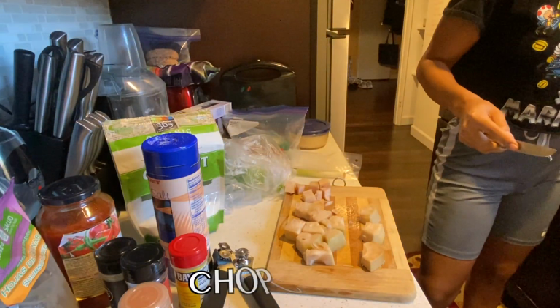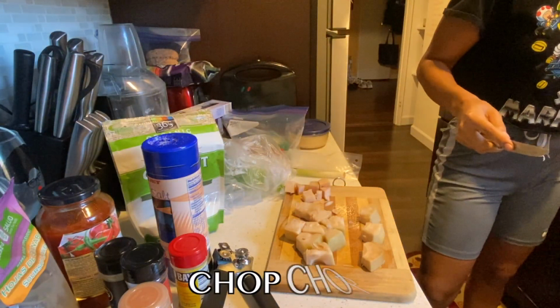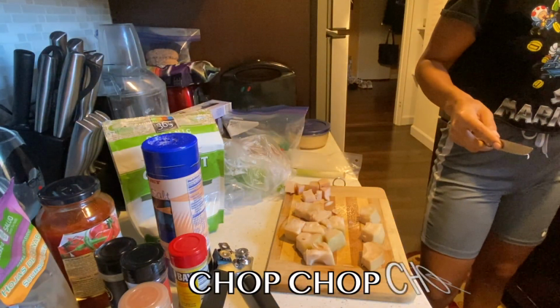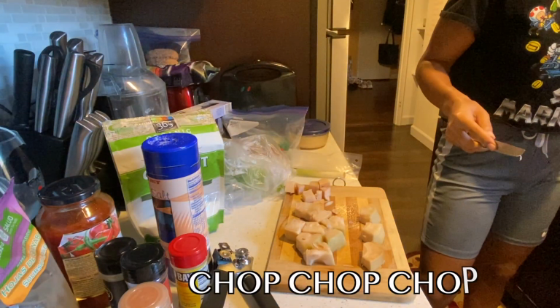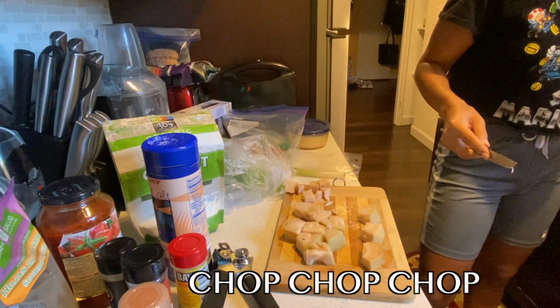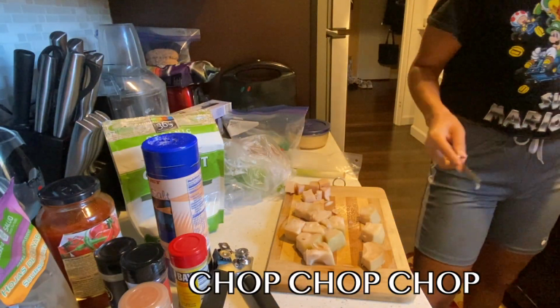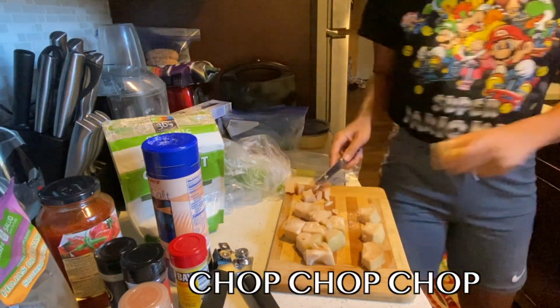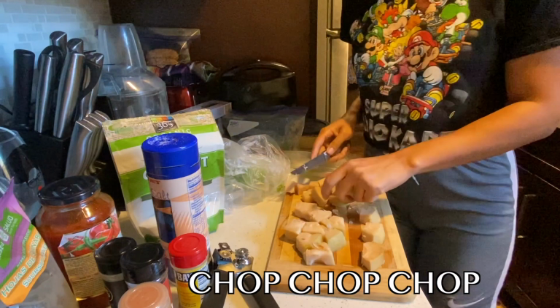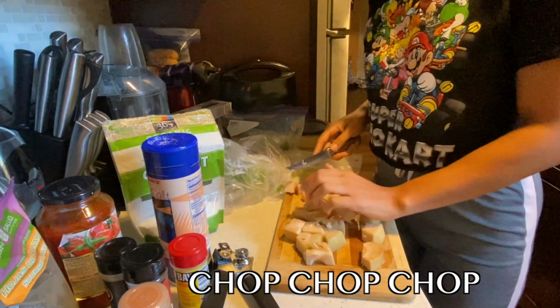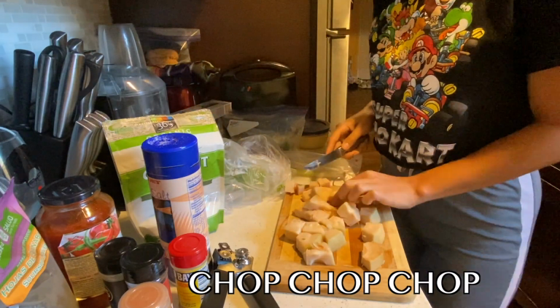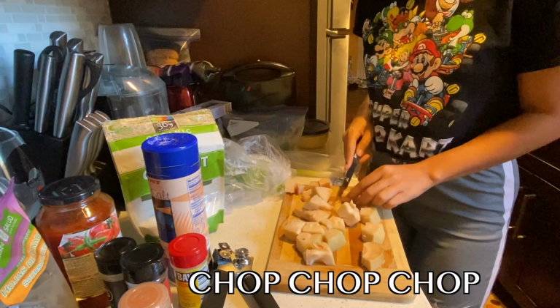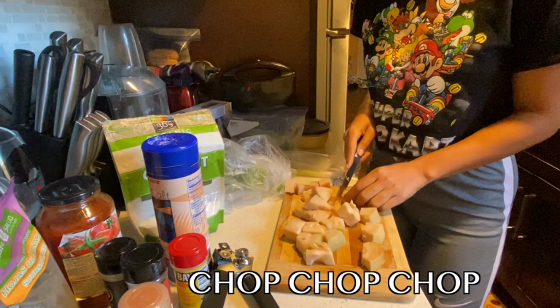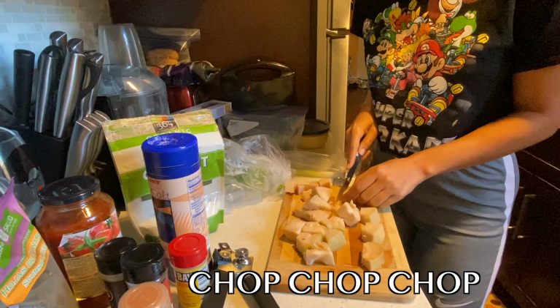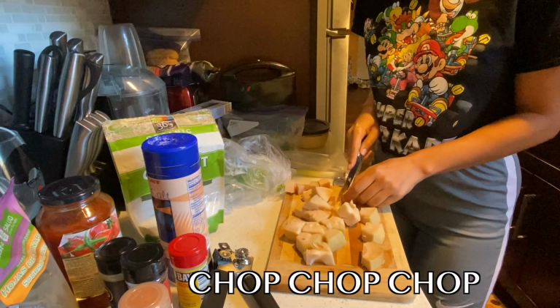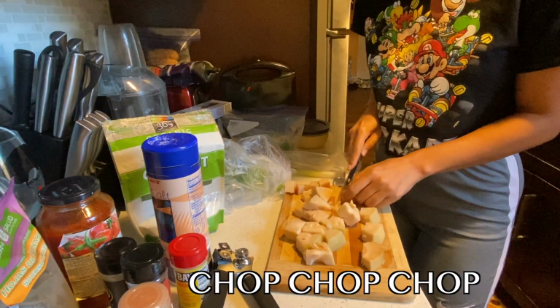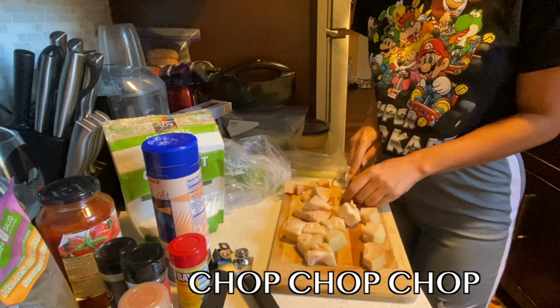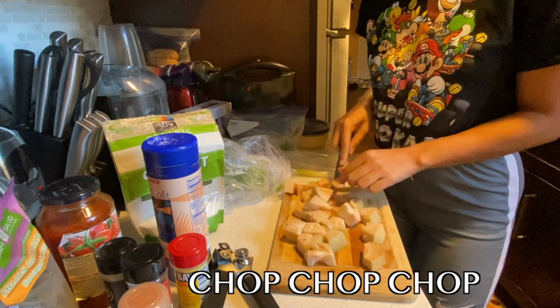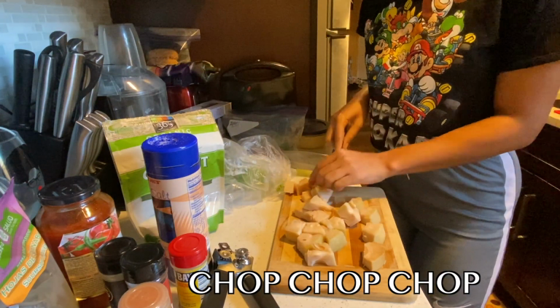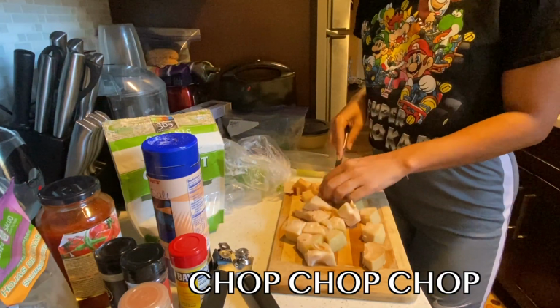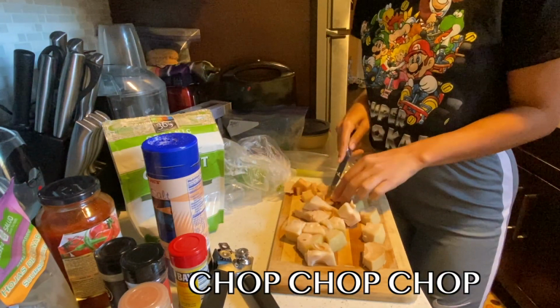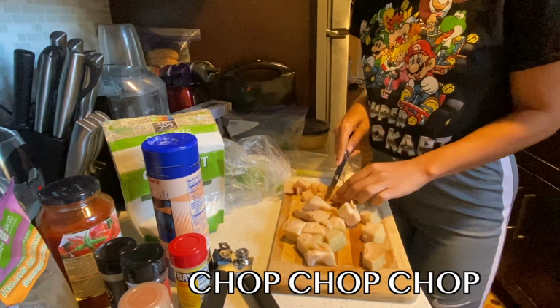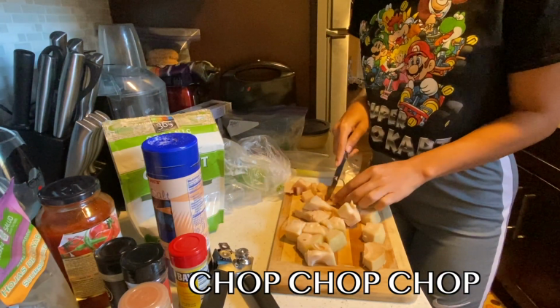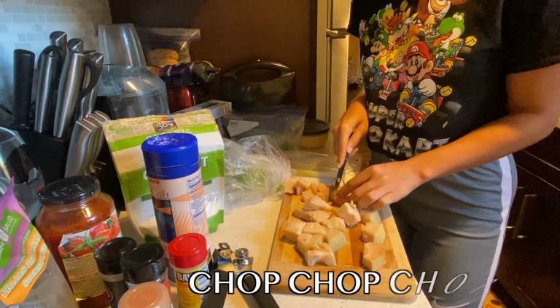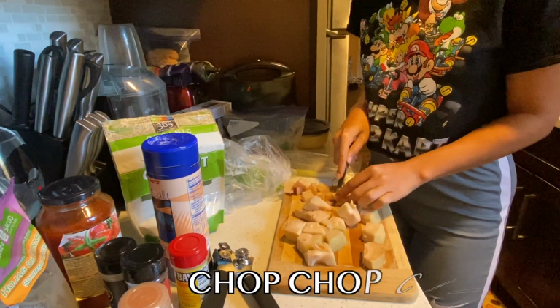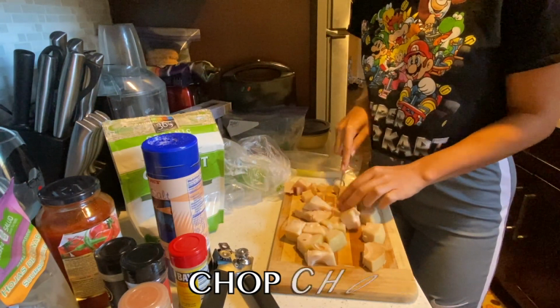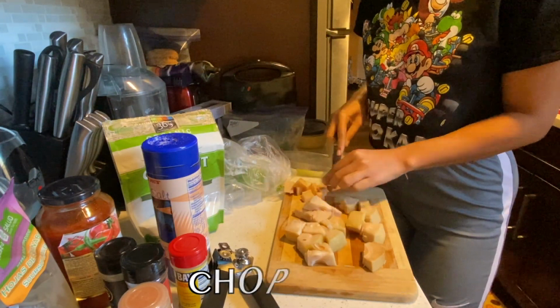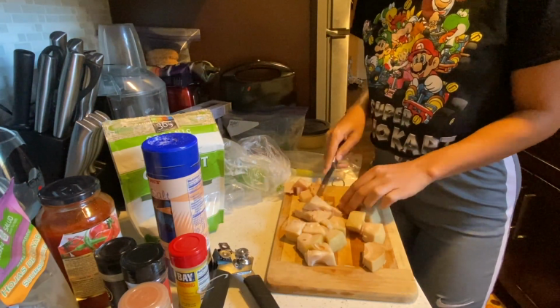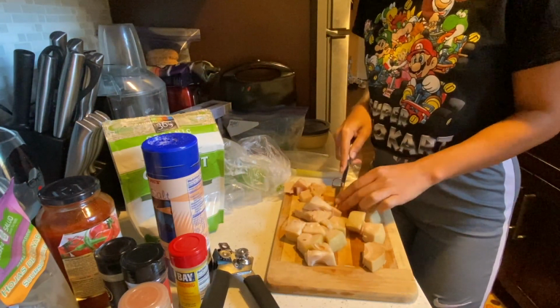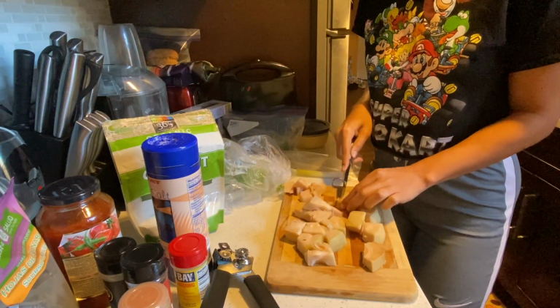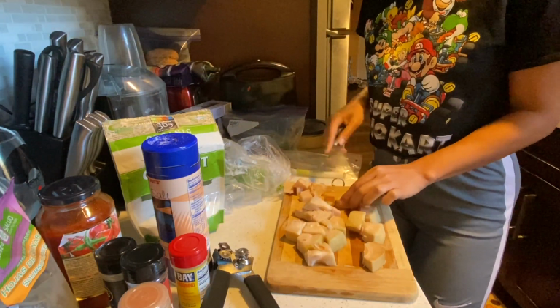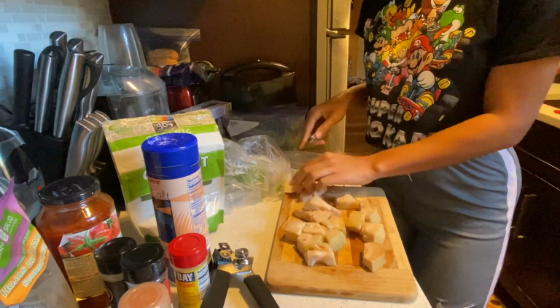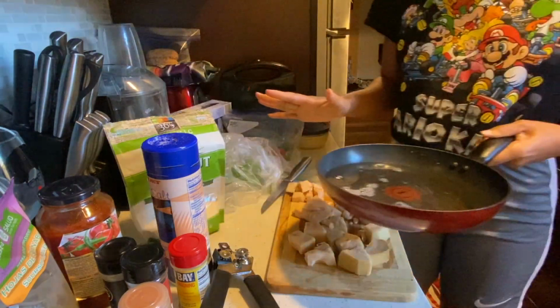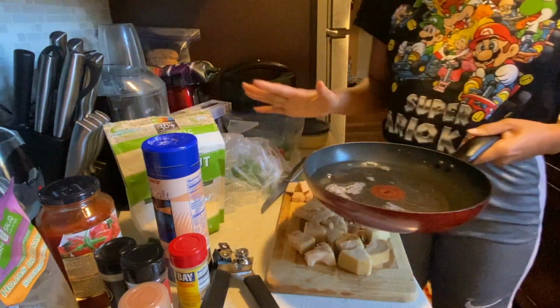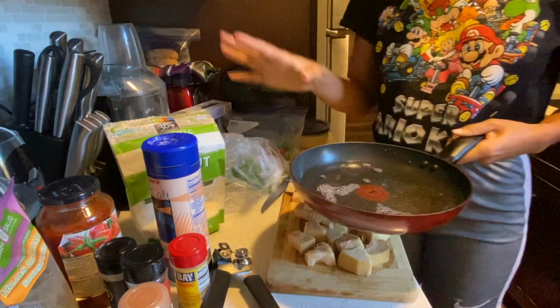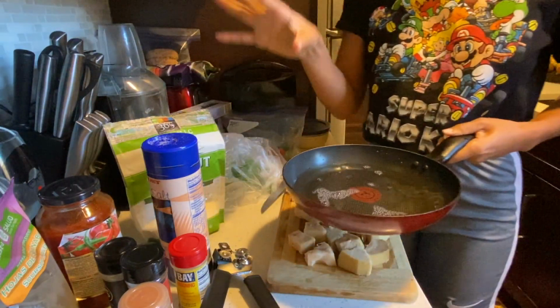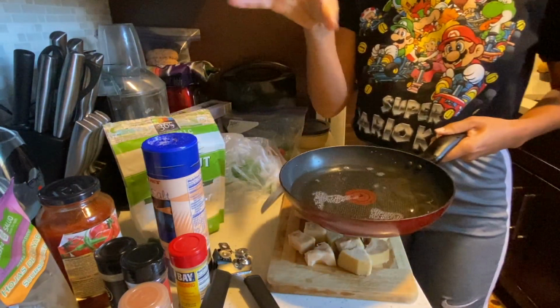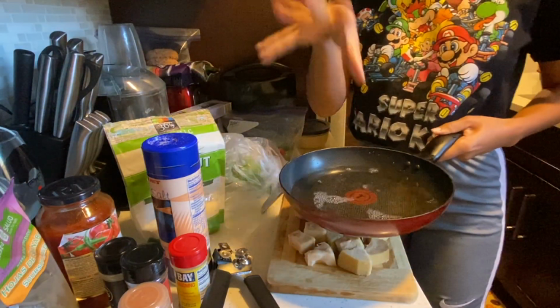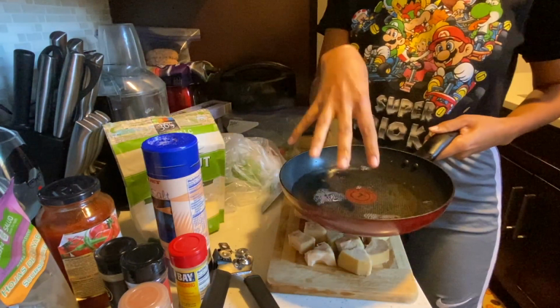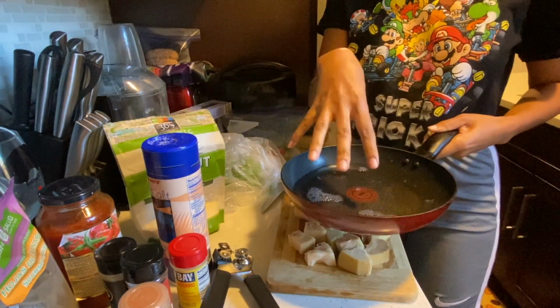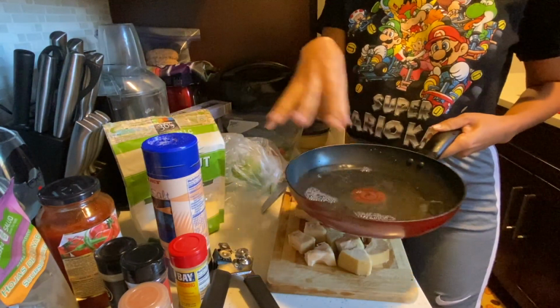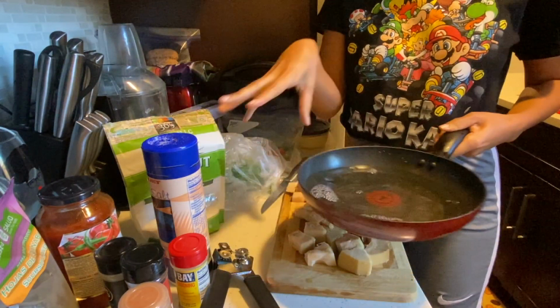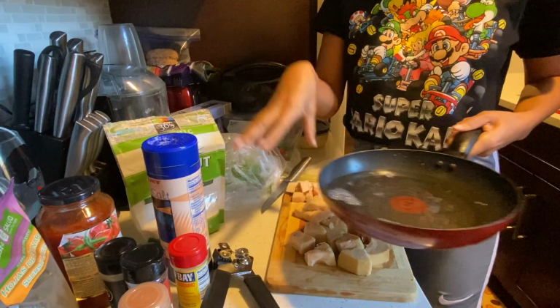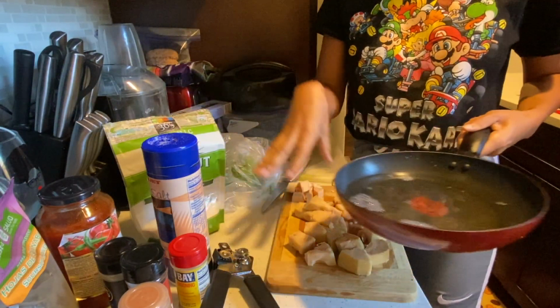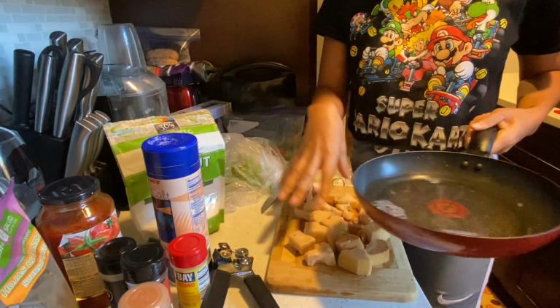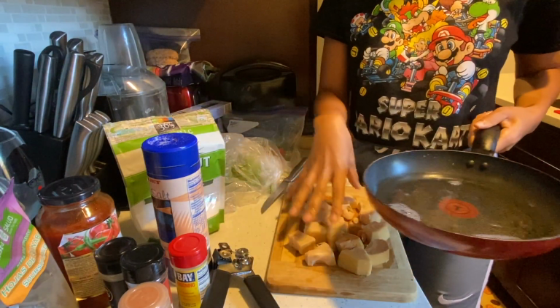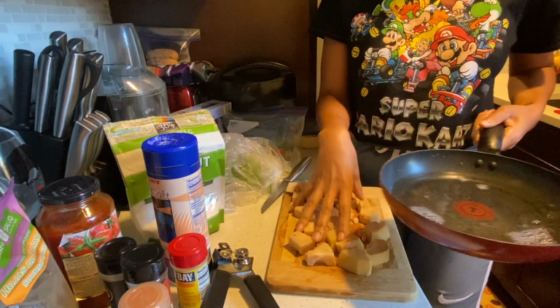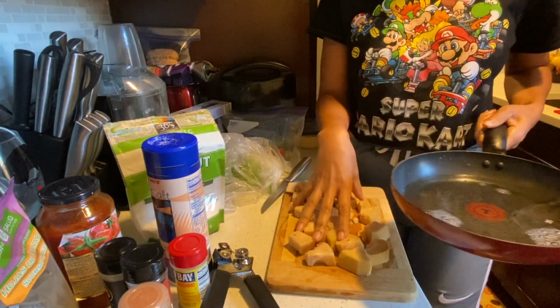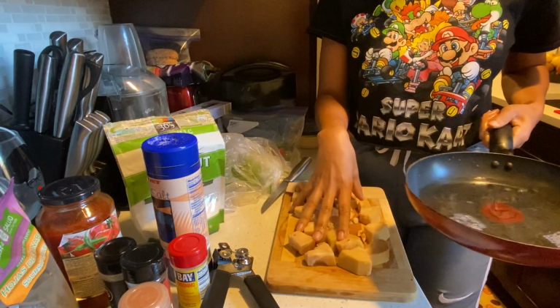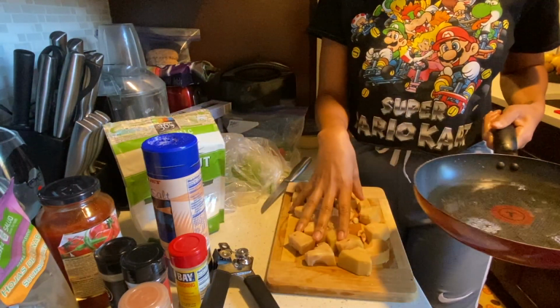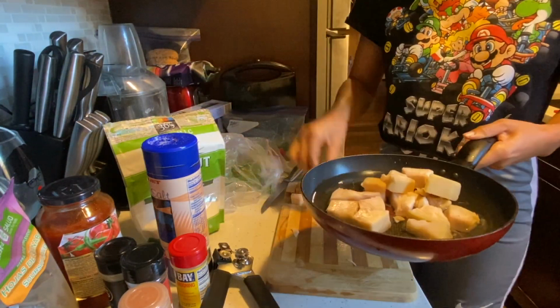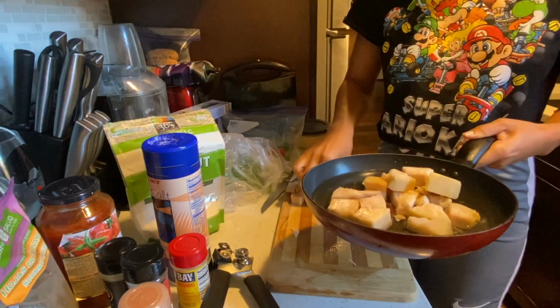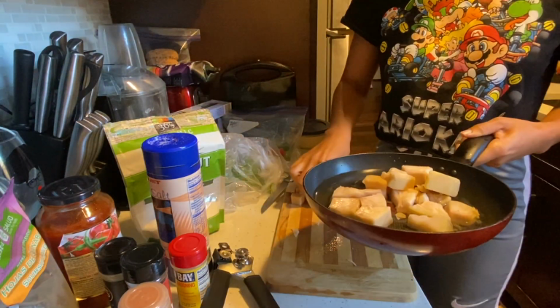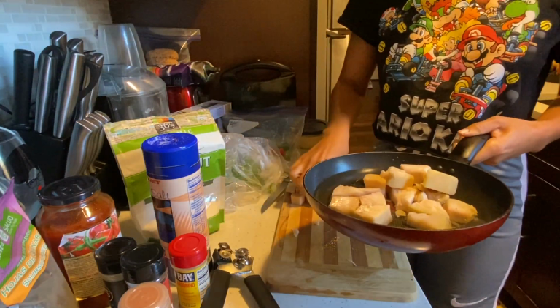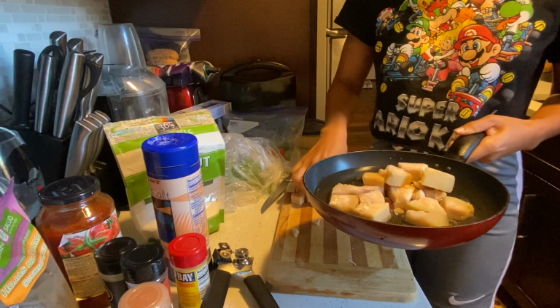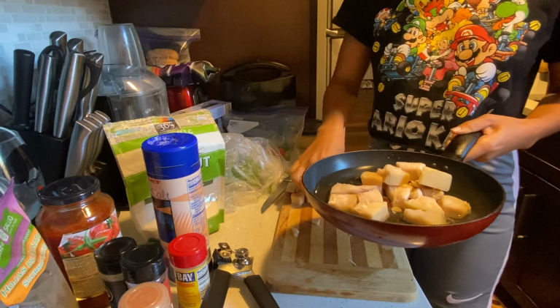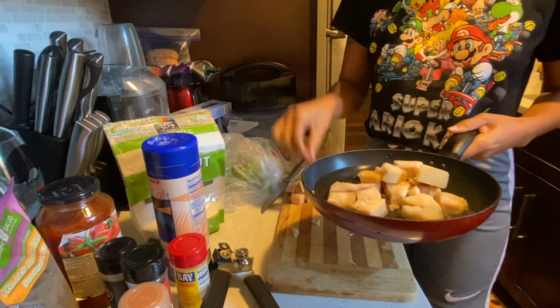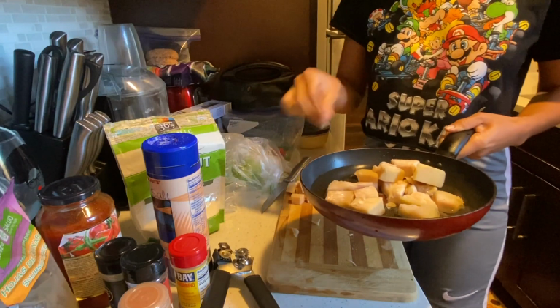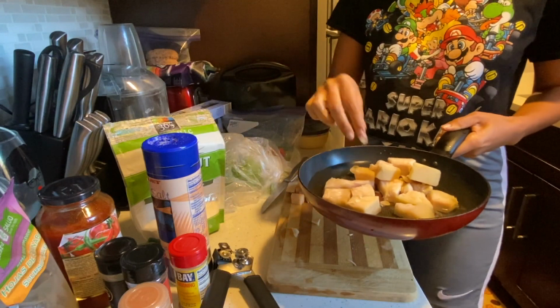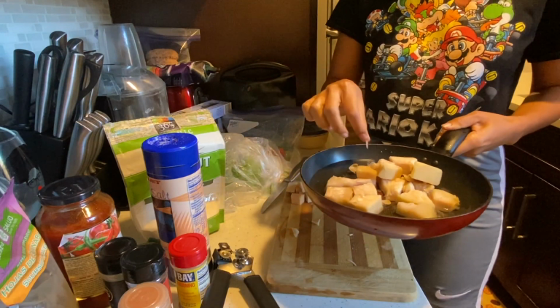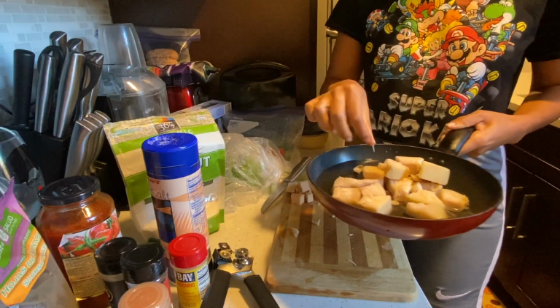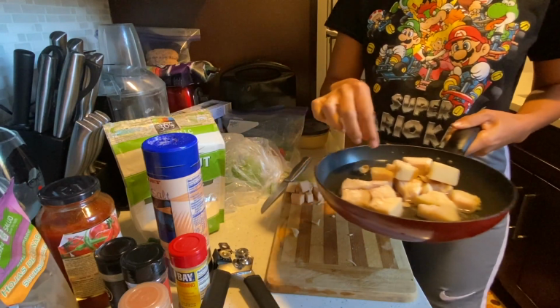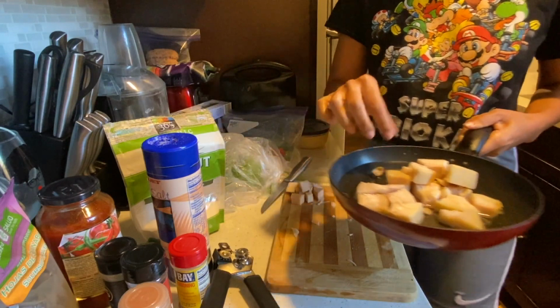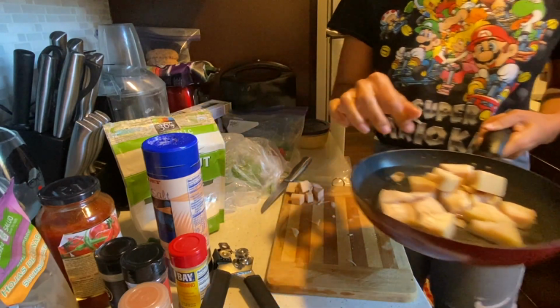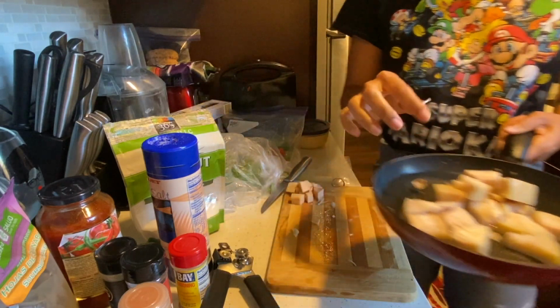Chop, chop, chop. Once you're done chopping them, you want to boil the jackfruit — just a little bit to soften it up.